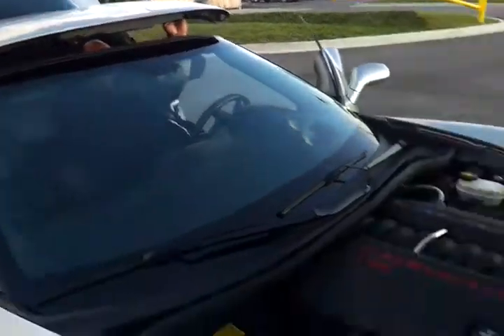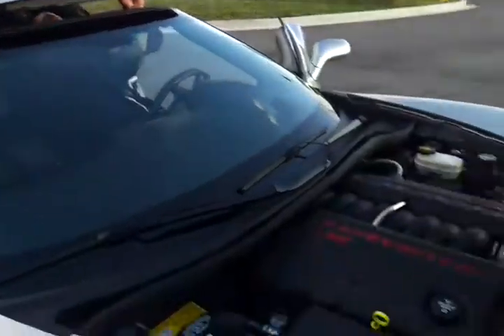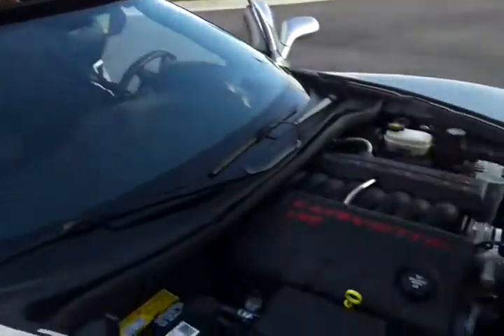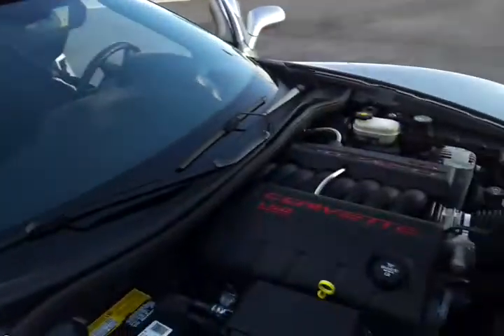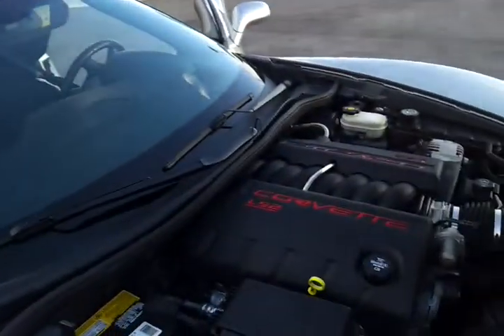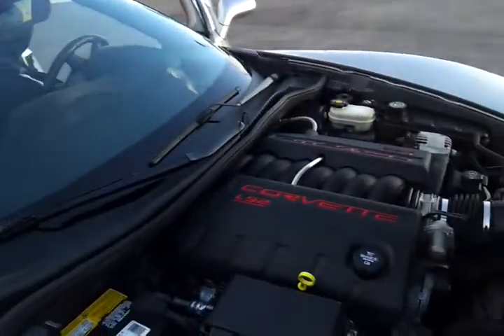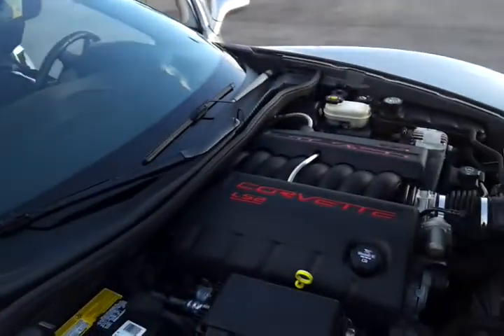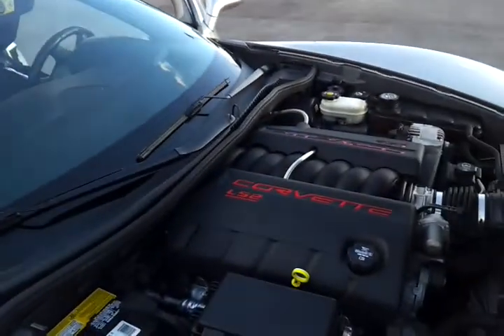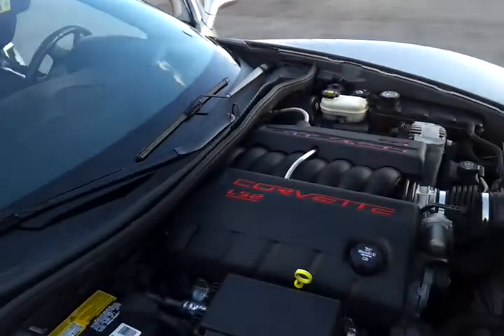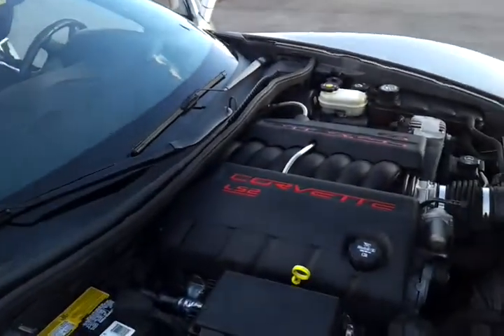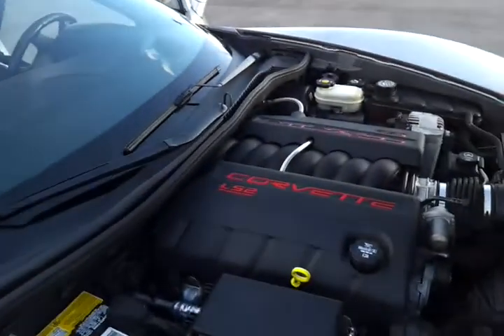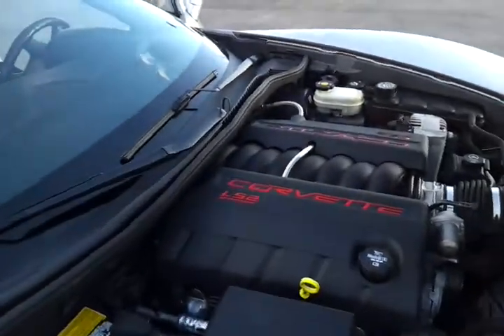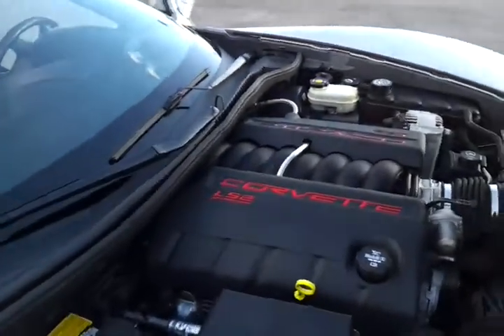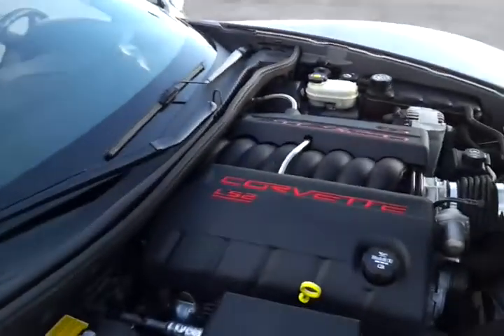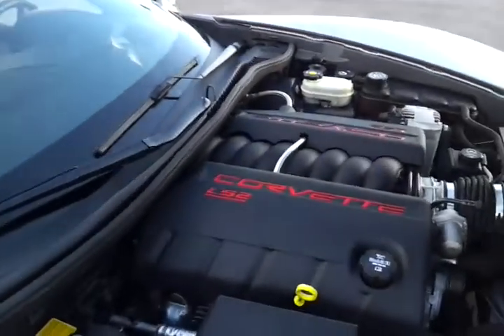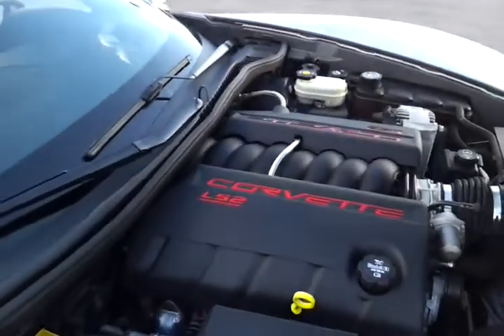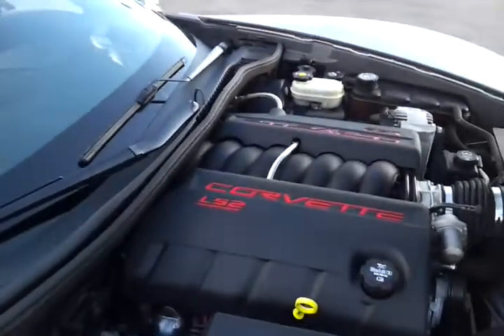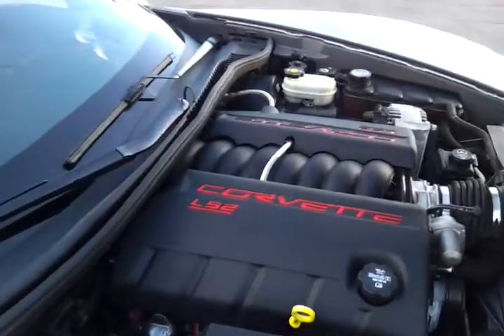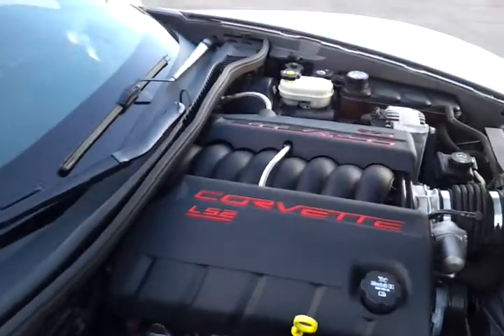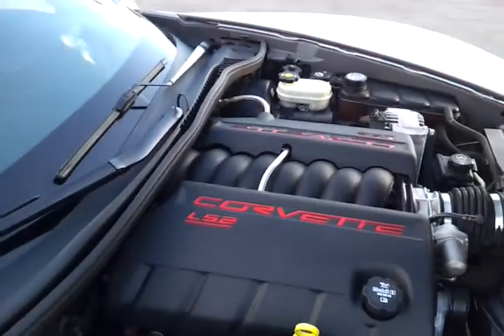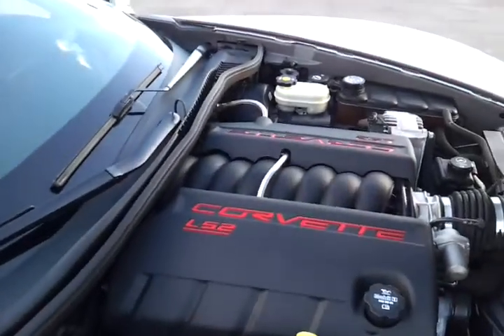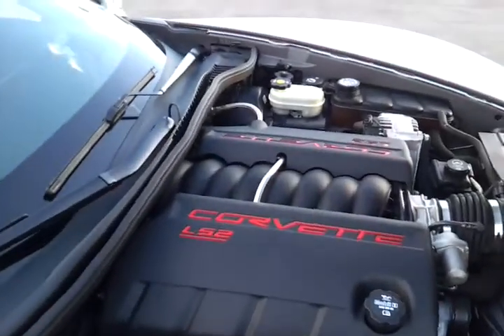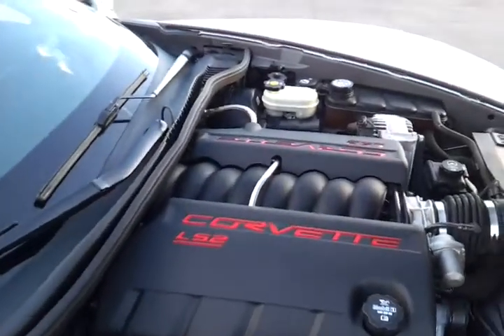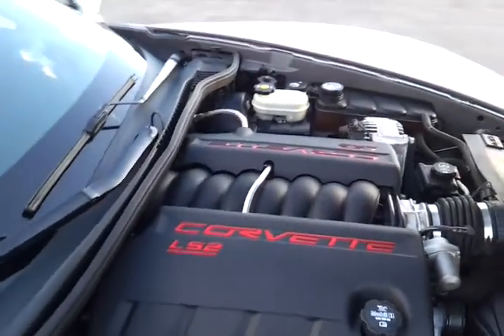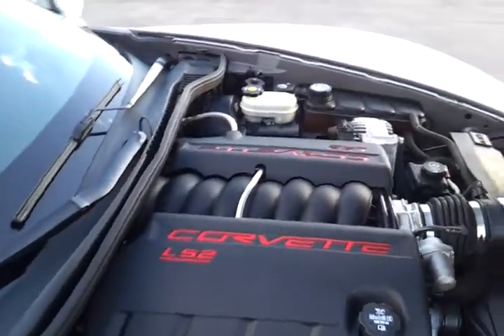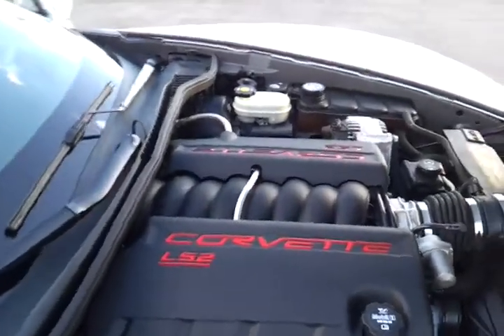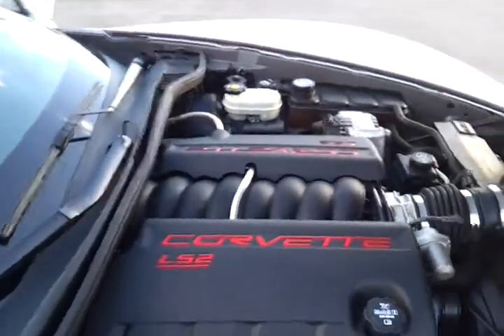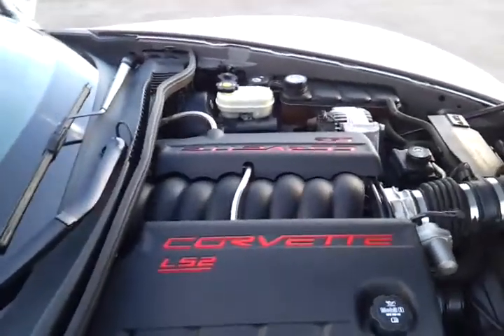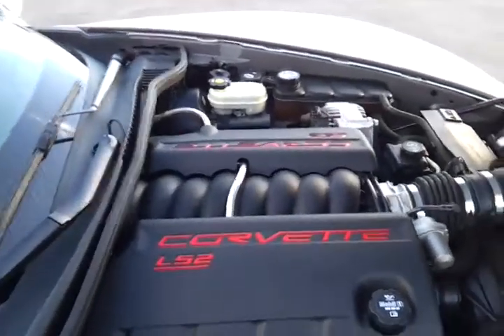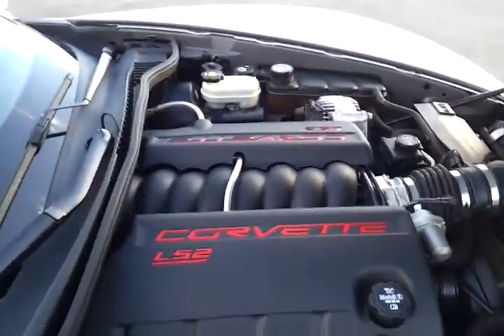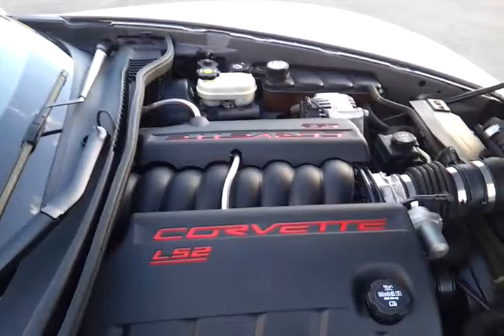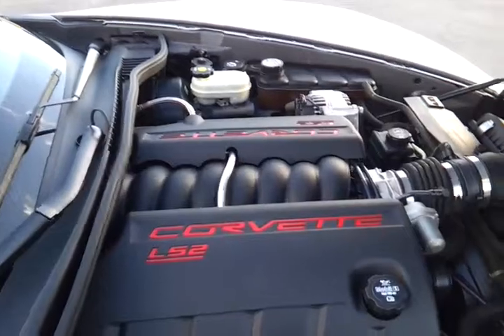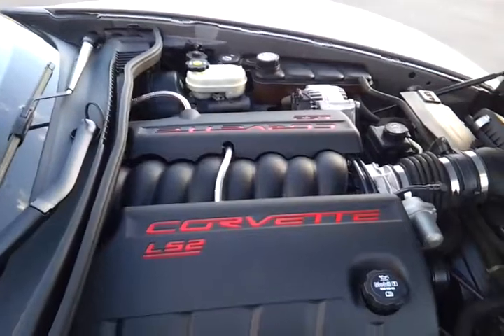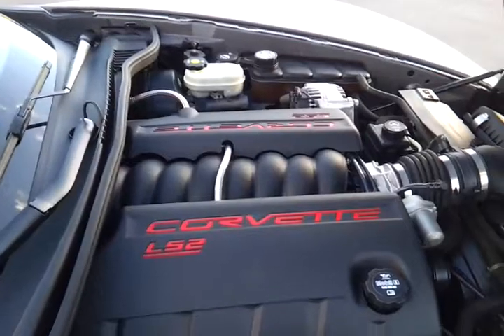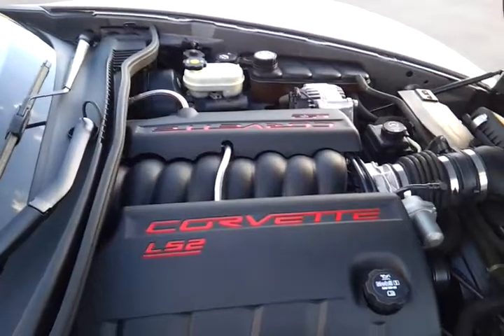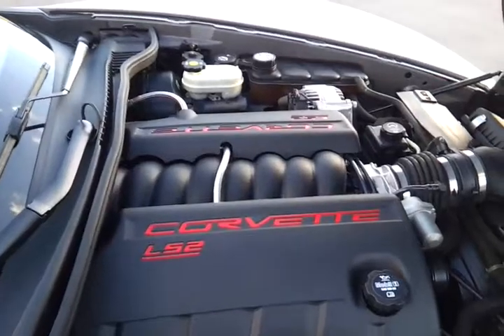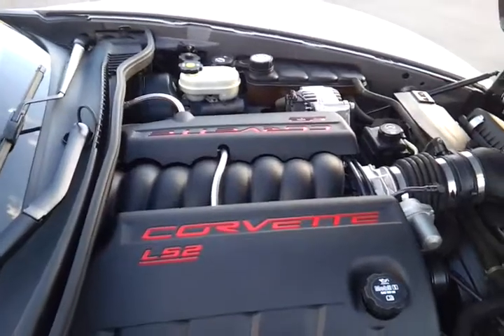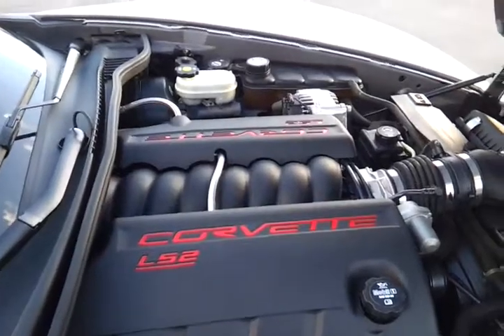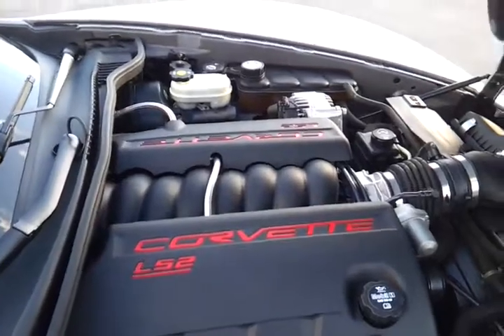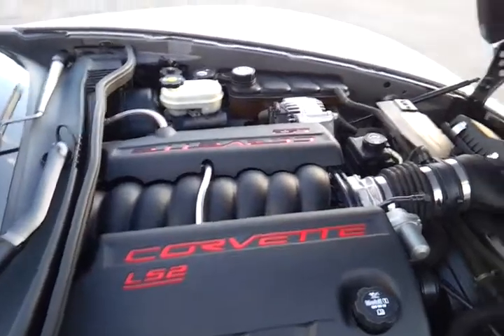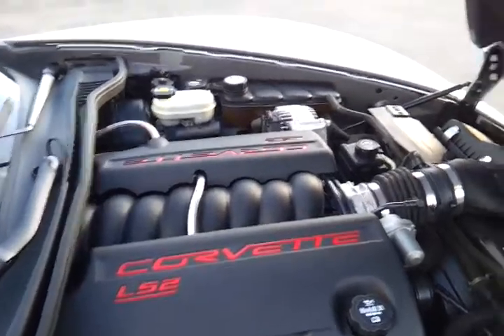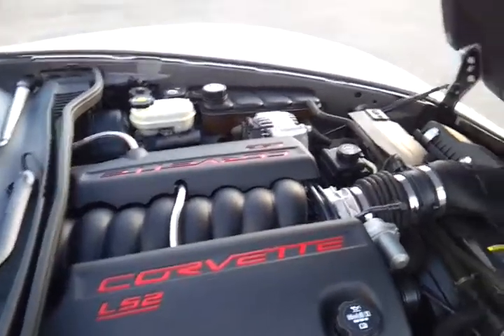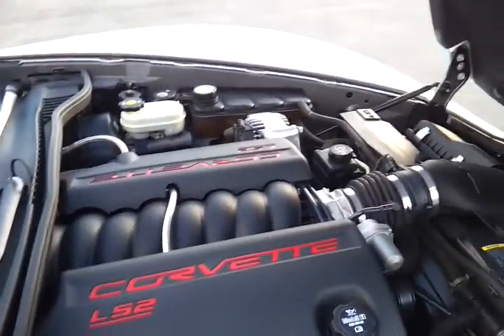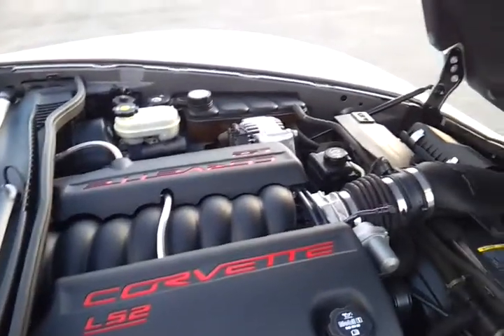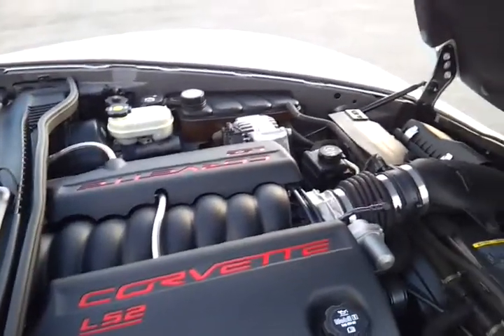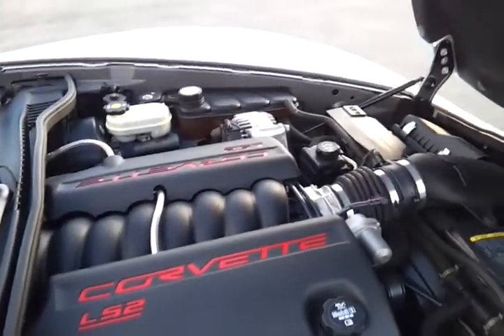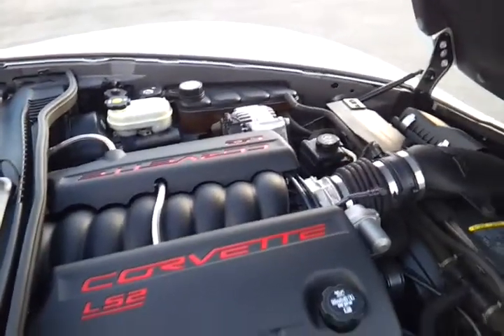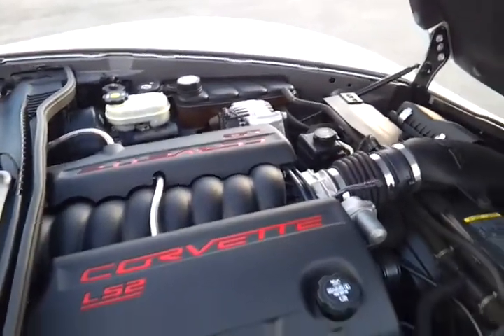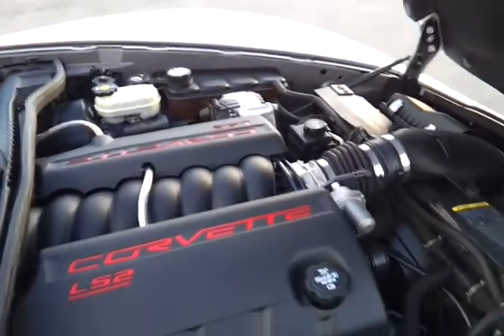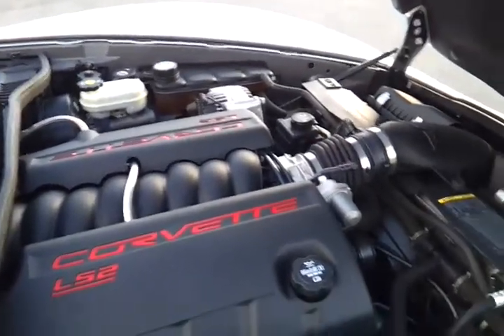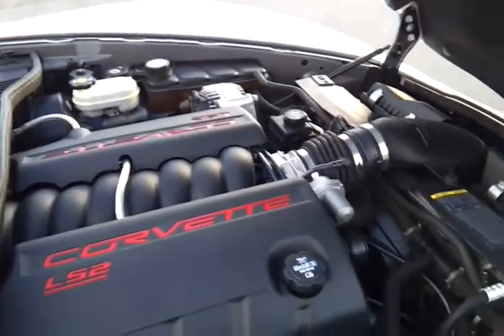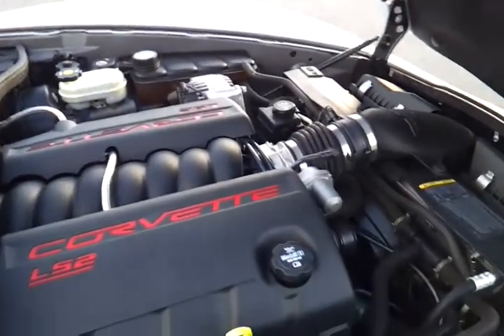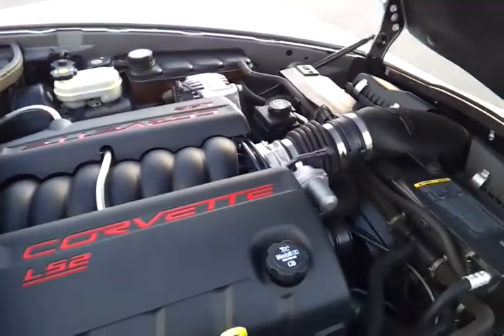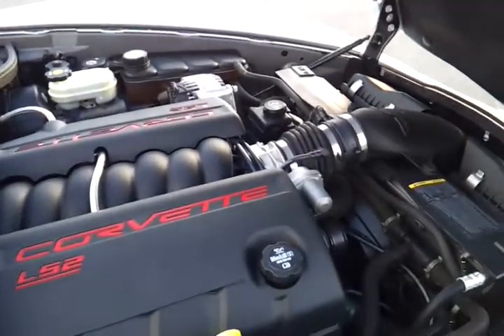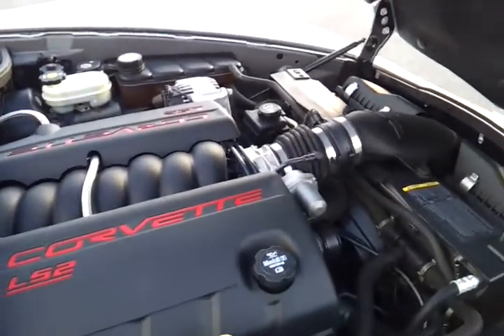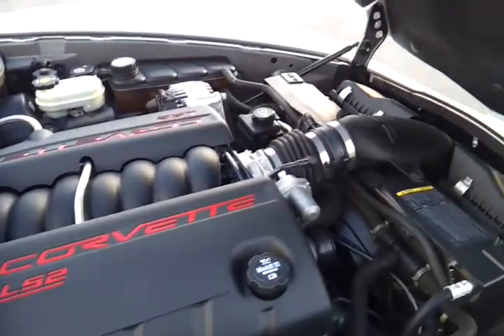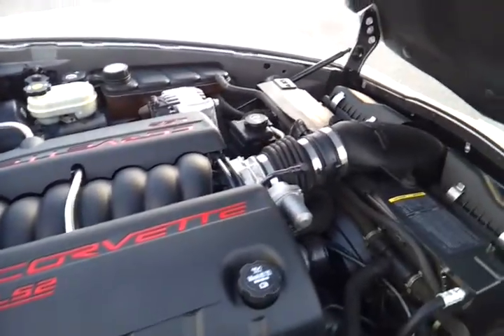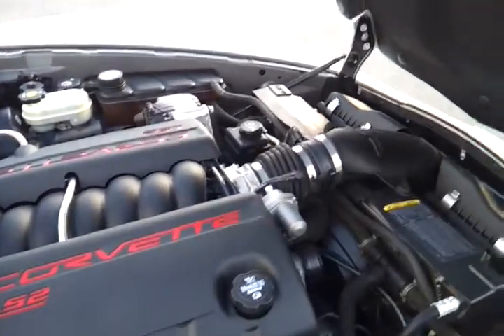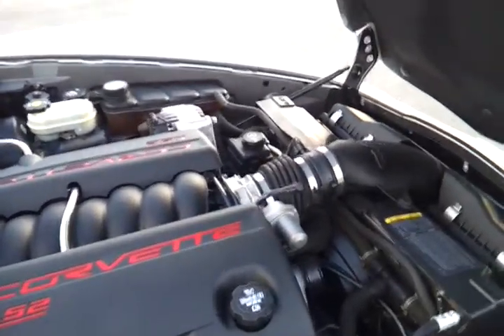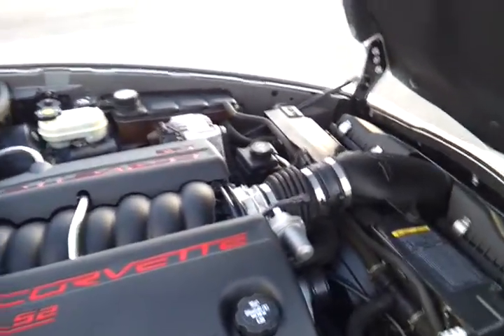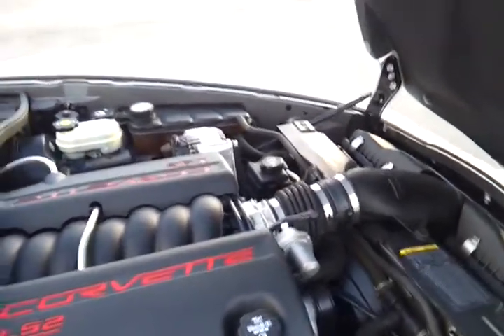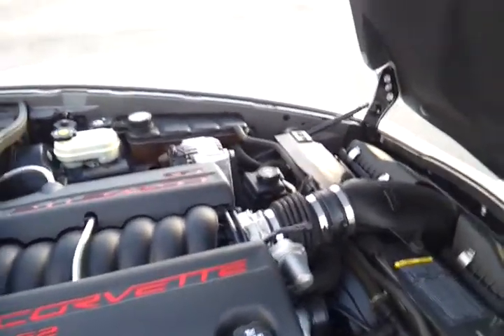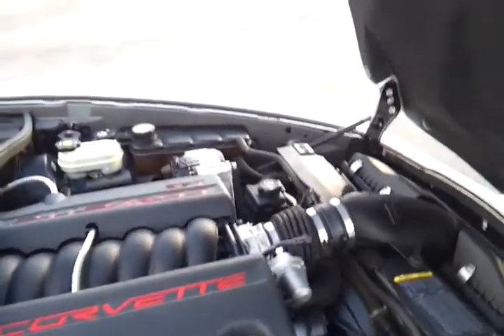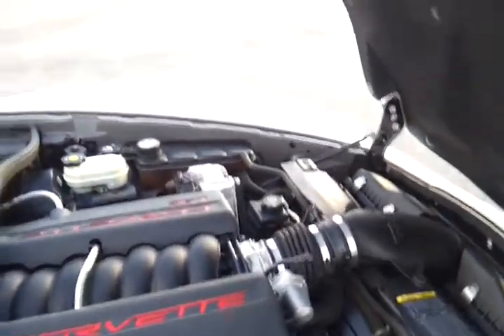It's got the LS2 V8. I've done a full service and full inspection on it.